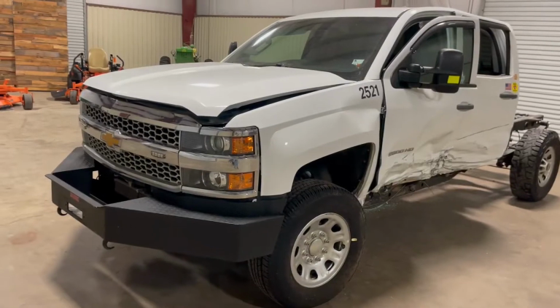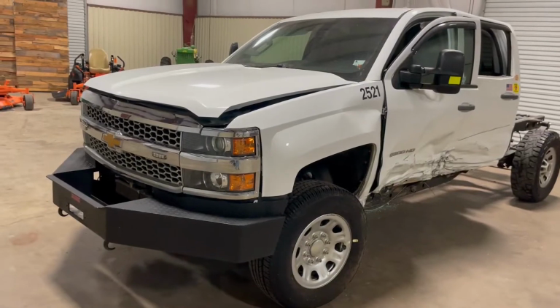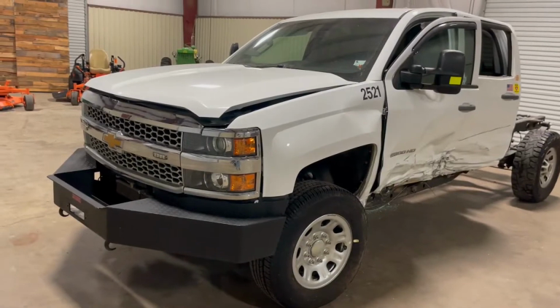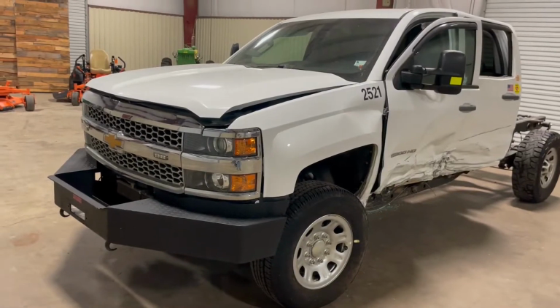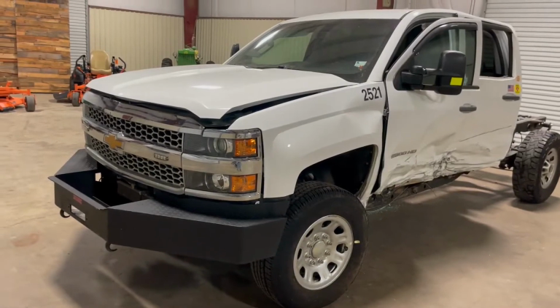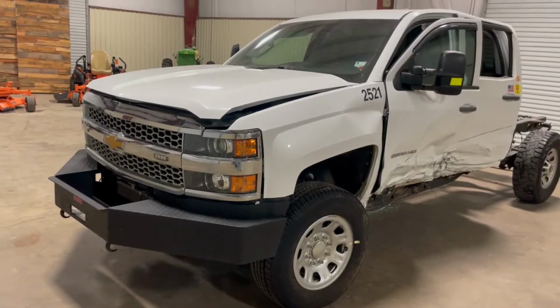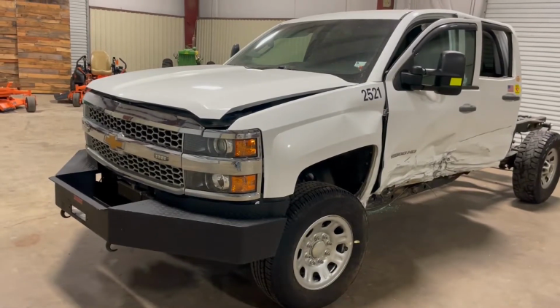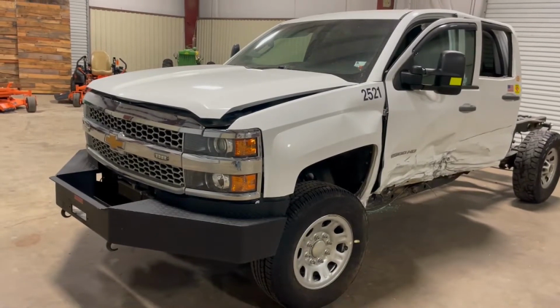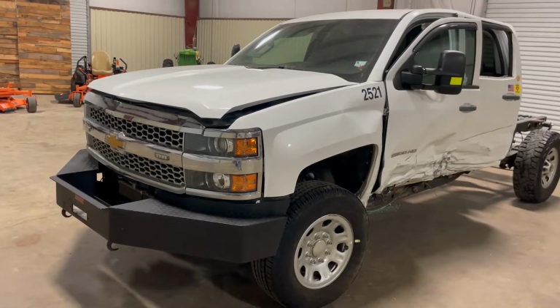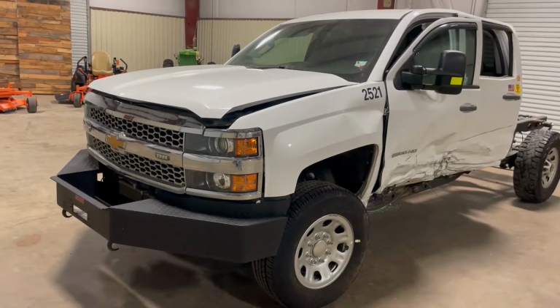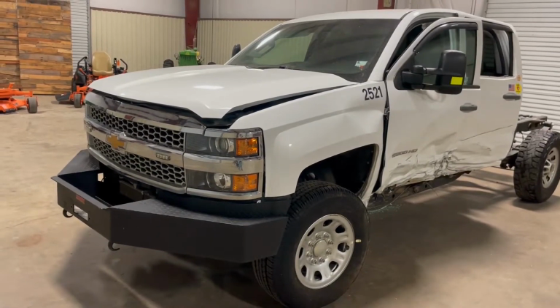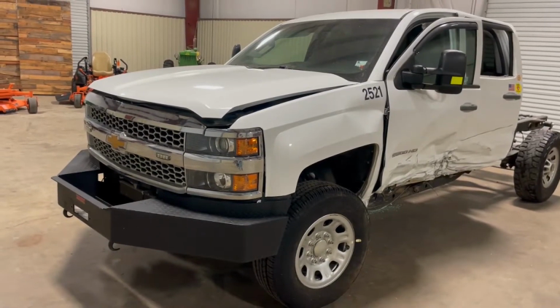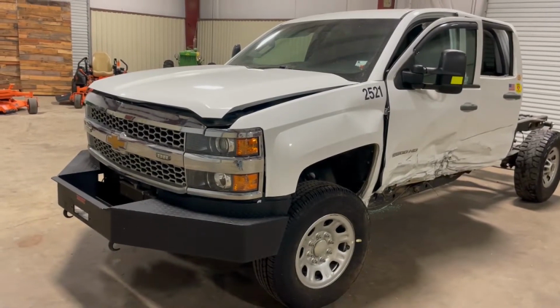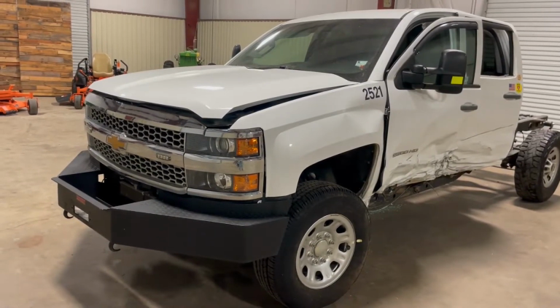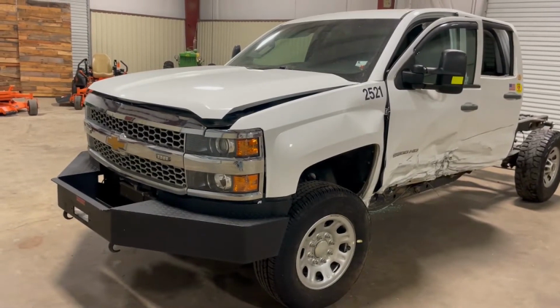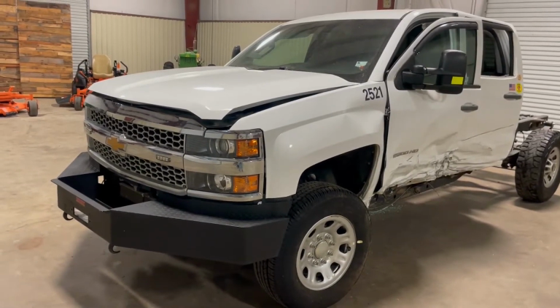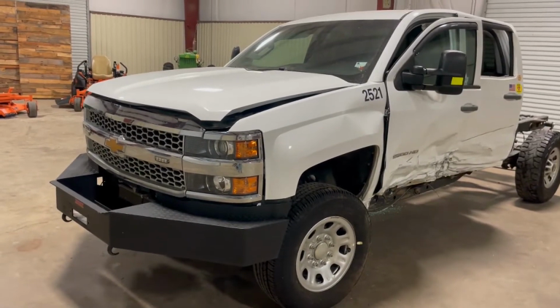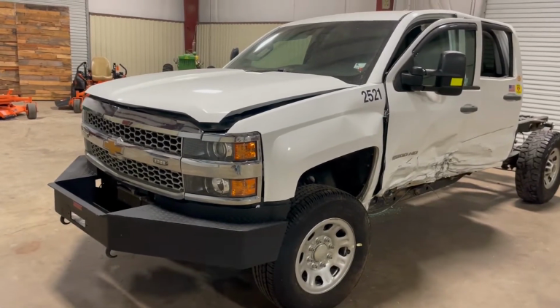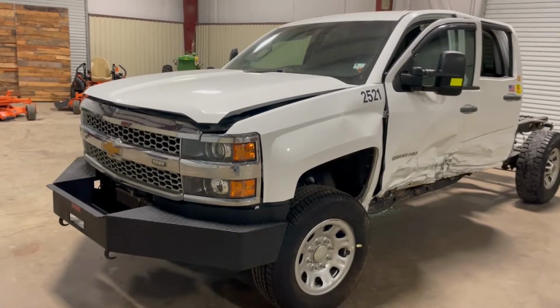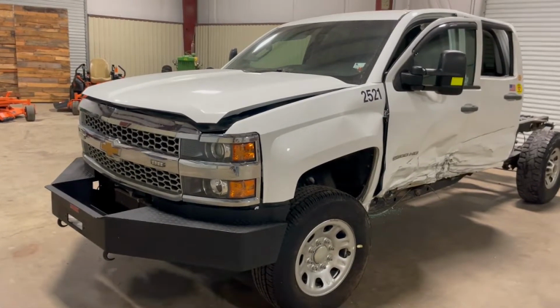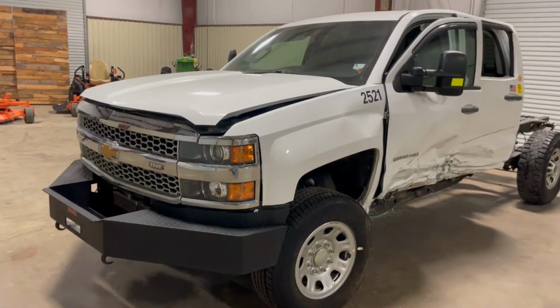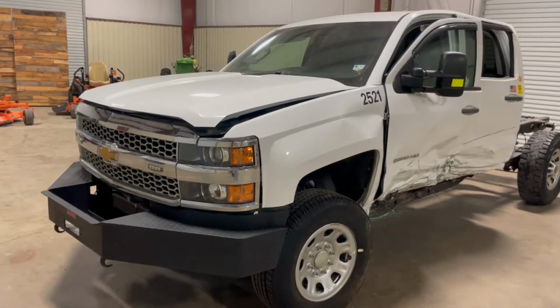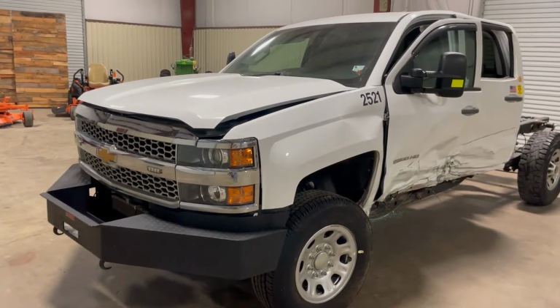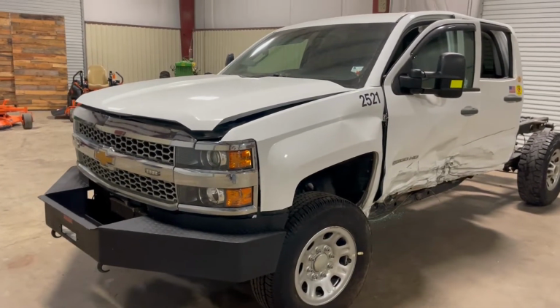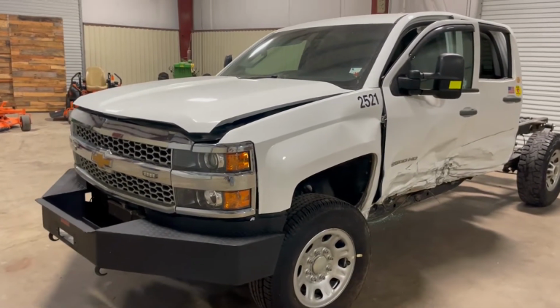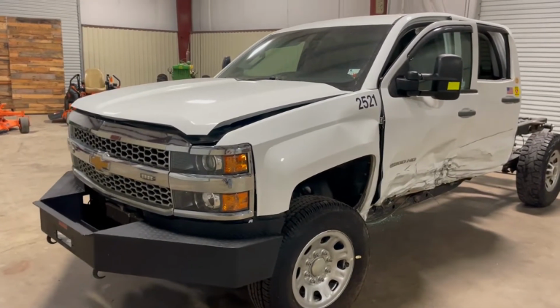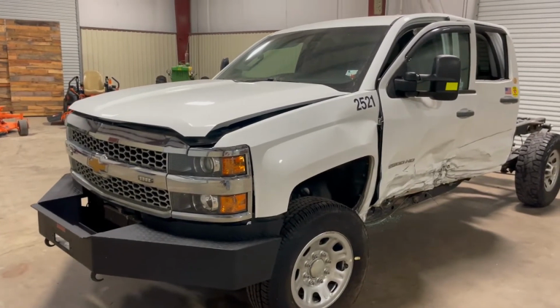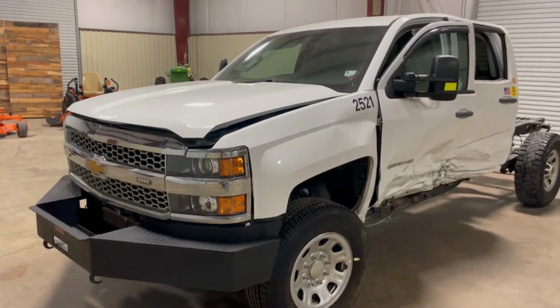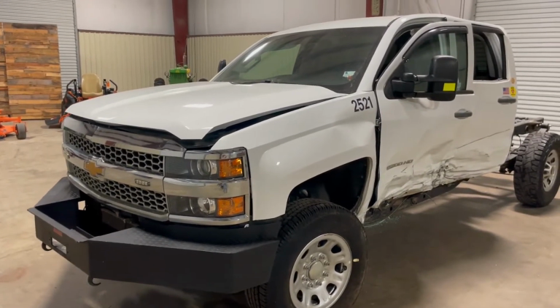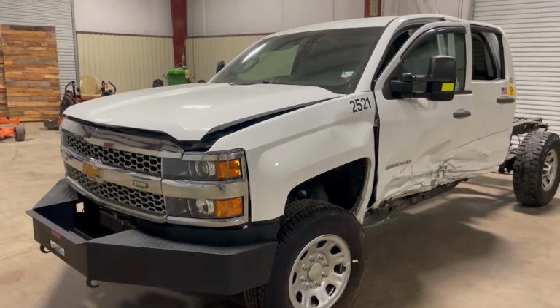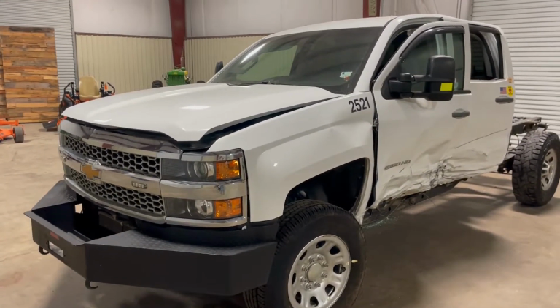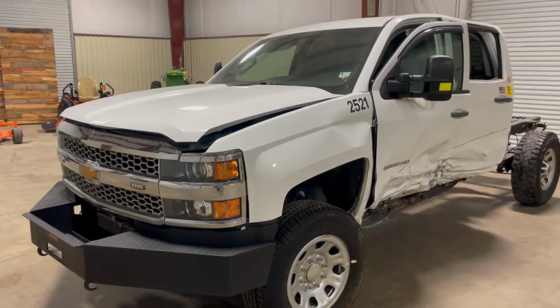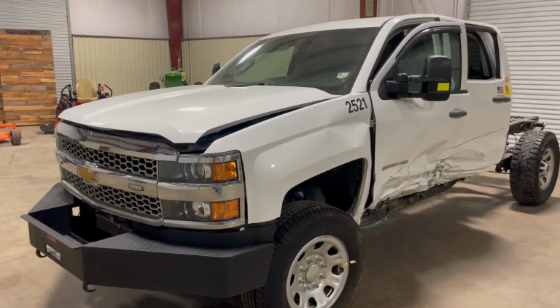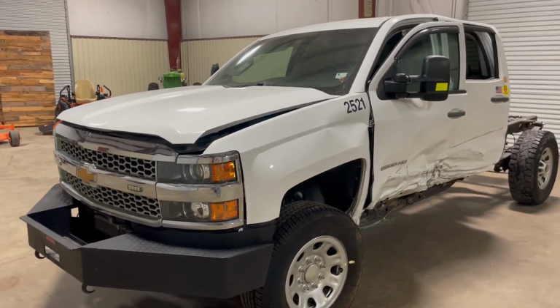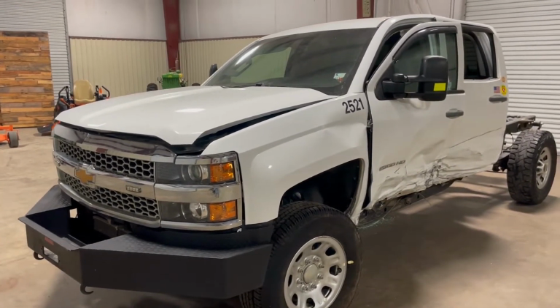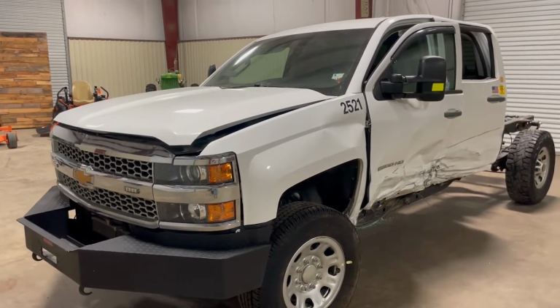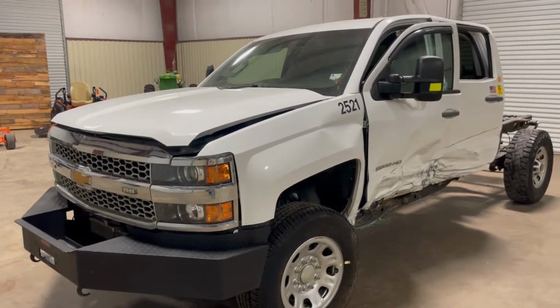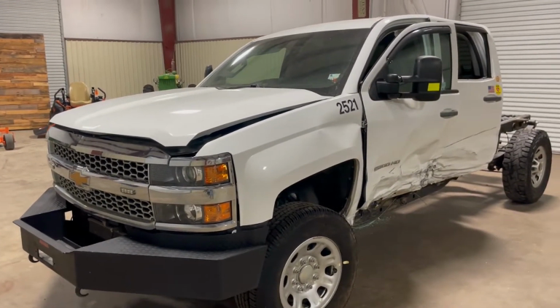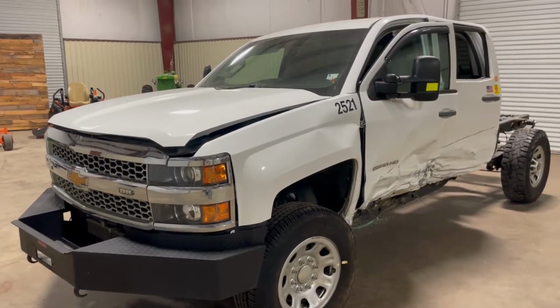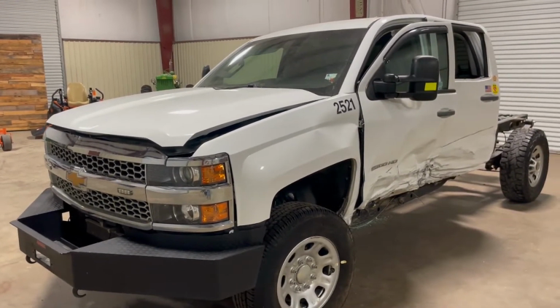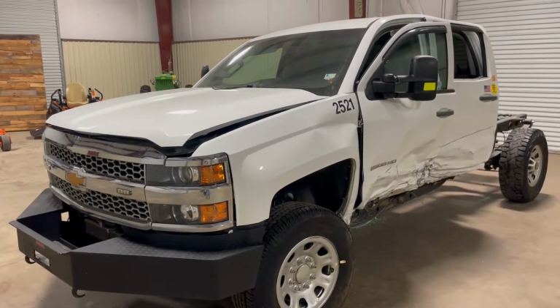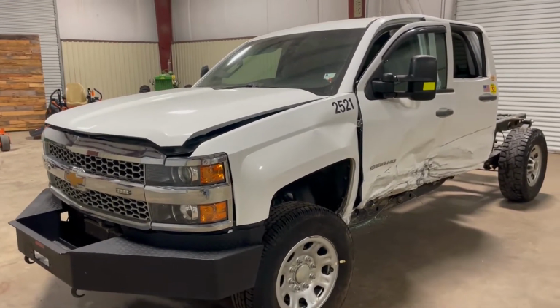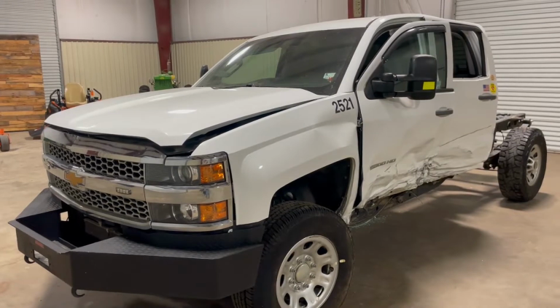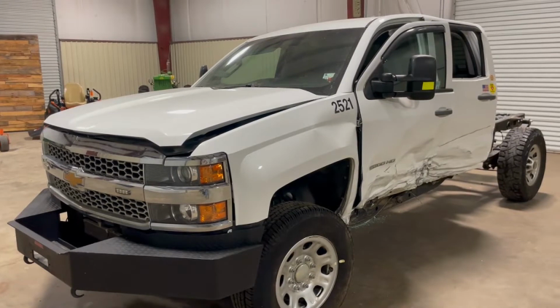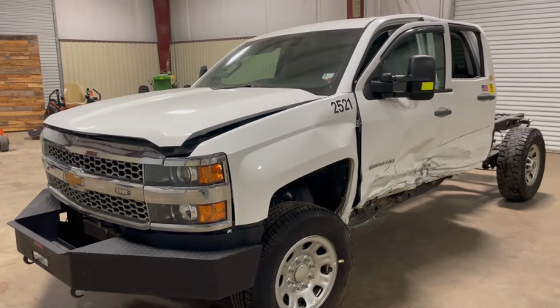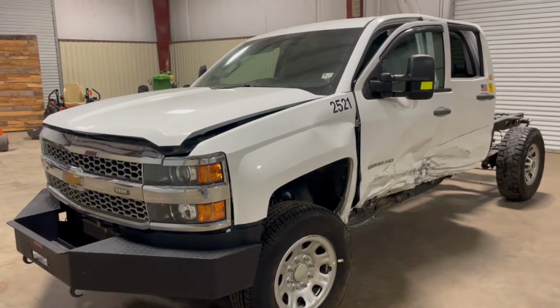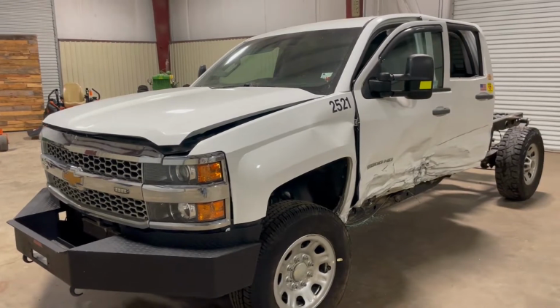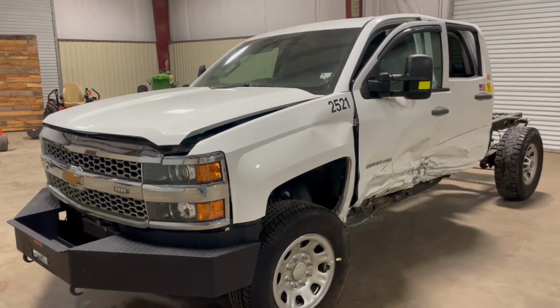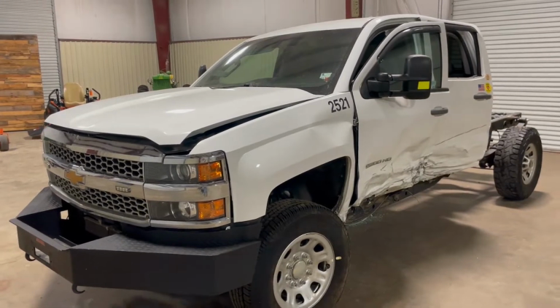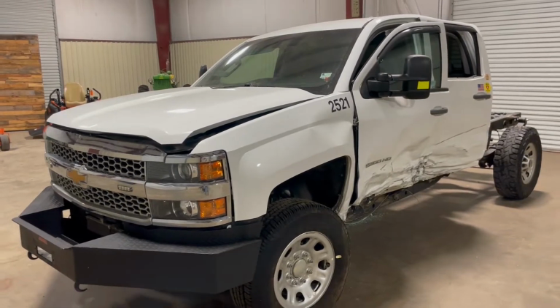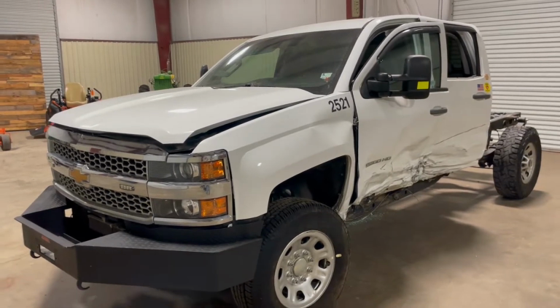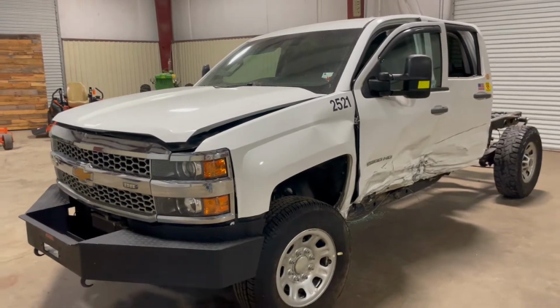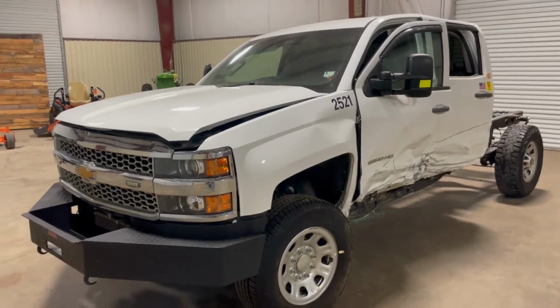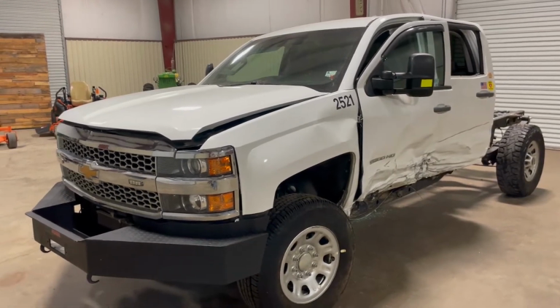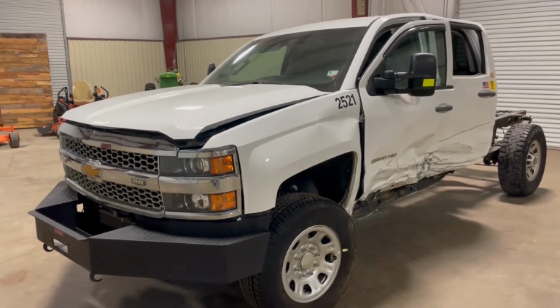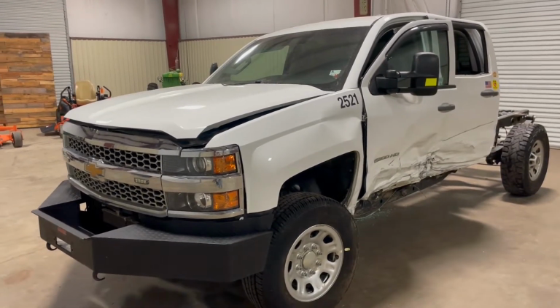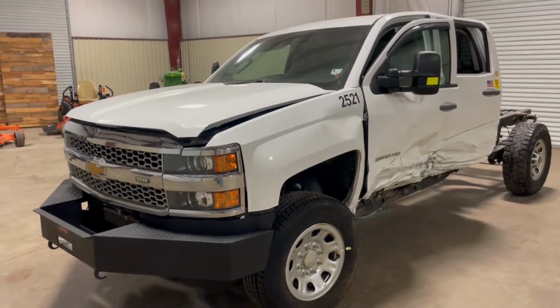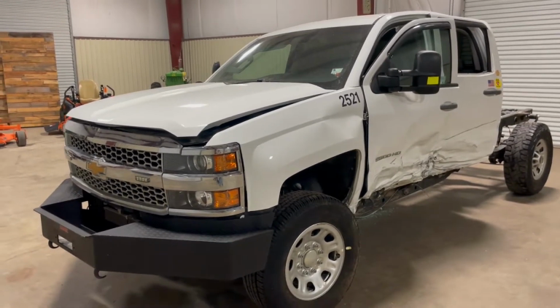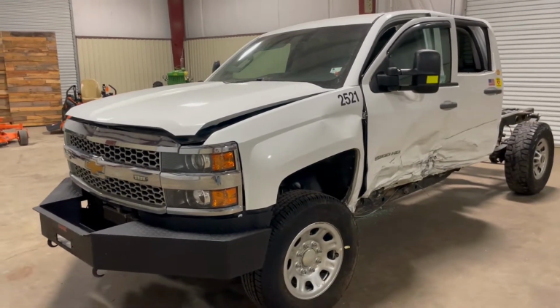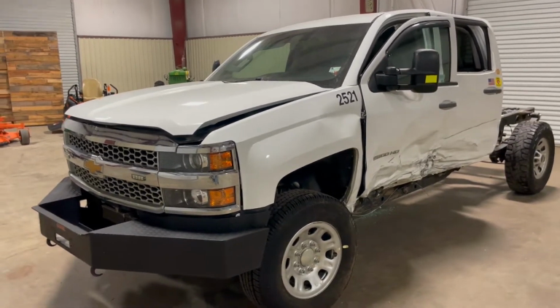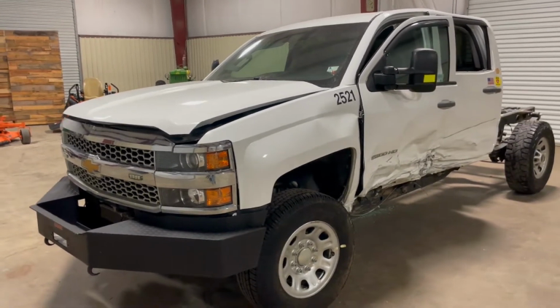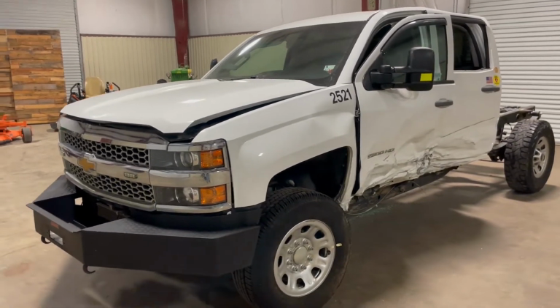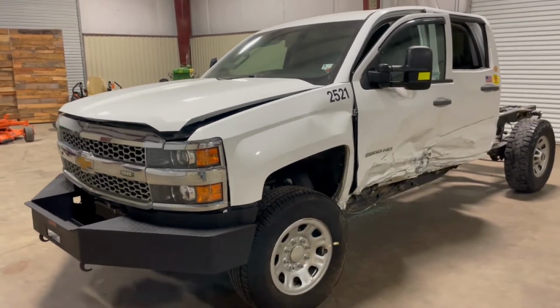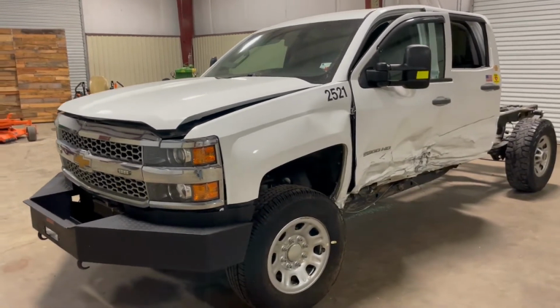Here's a walk-around video on this 2019 Chevy 2500 HD, four-door, four-wheel-drive truck.